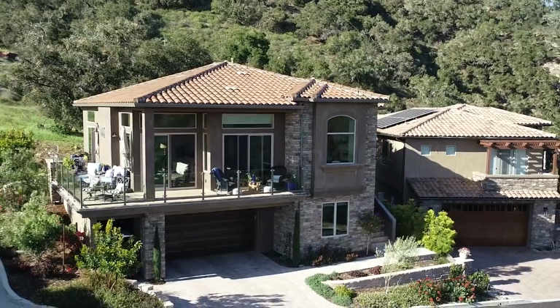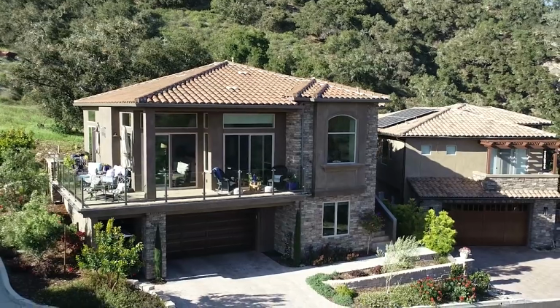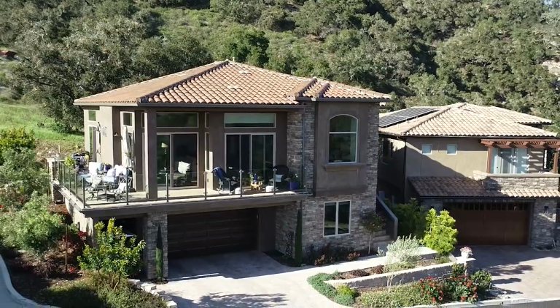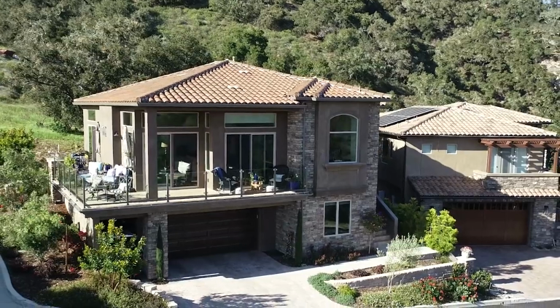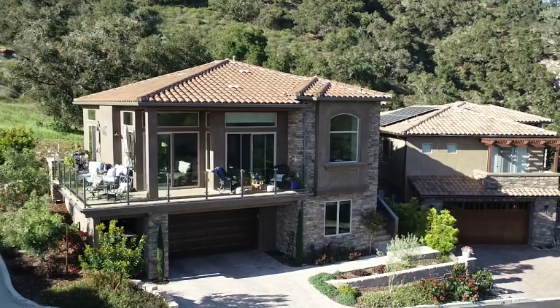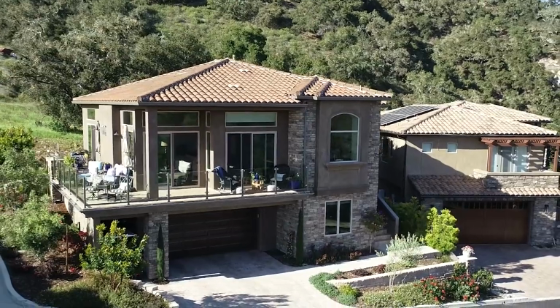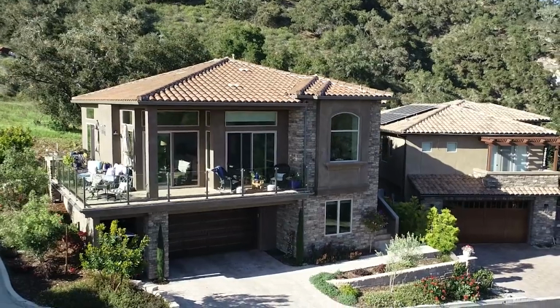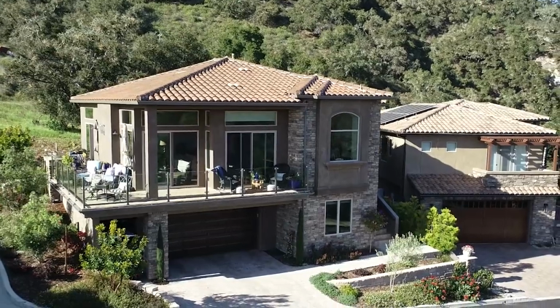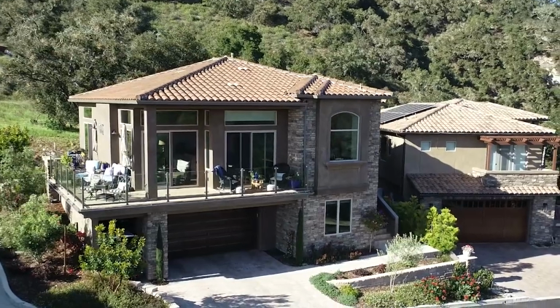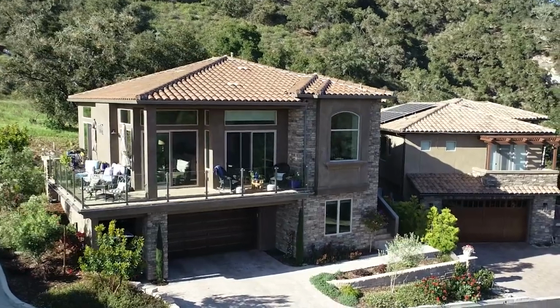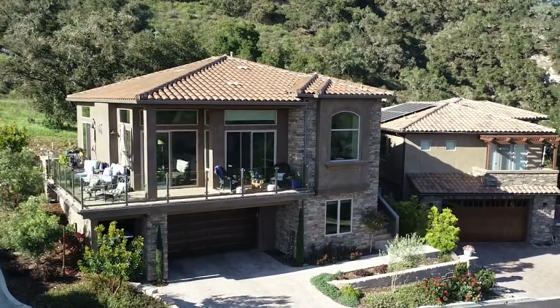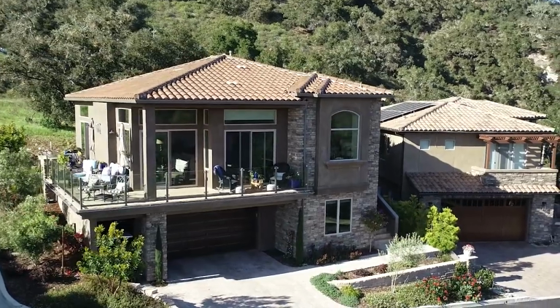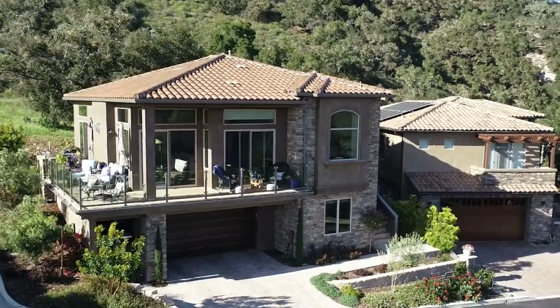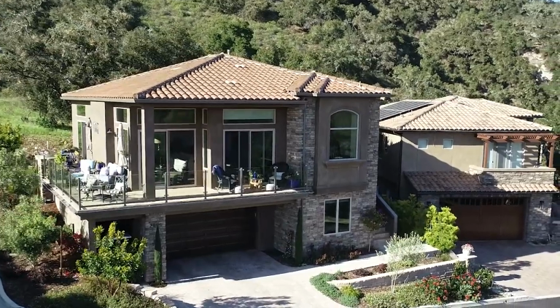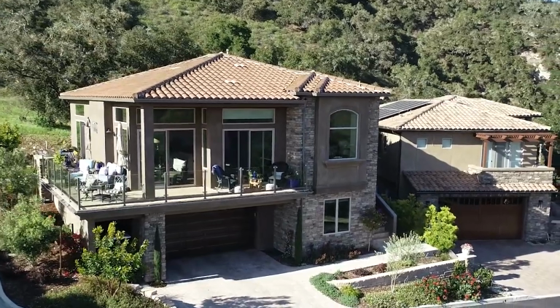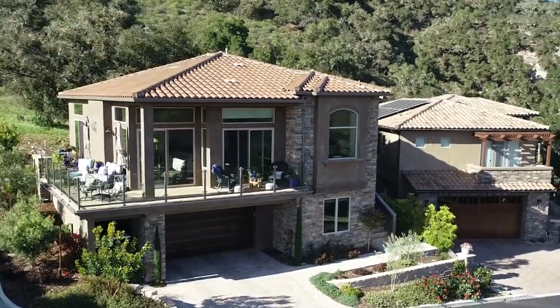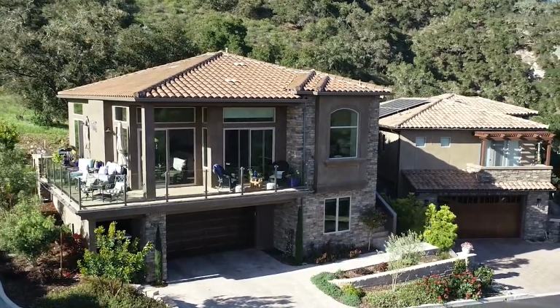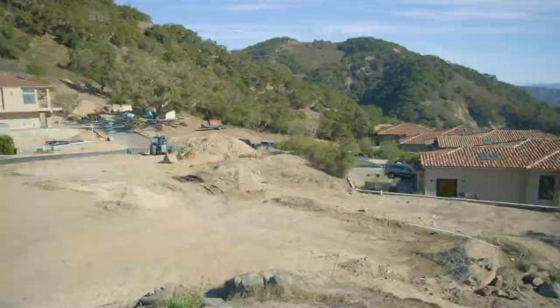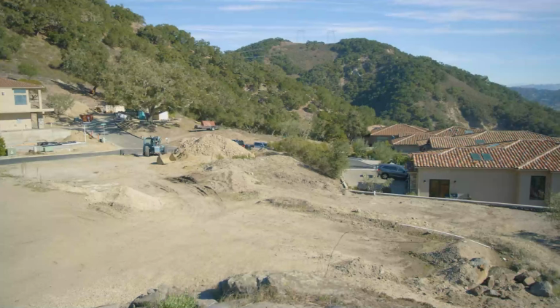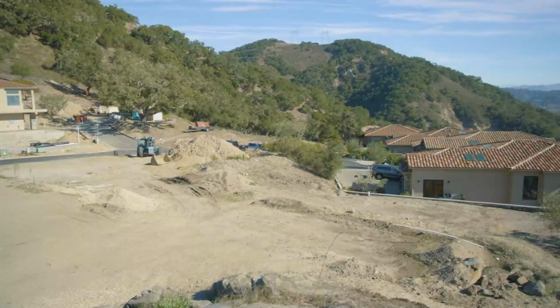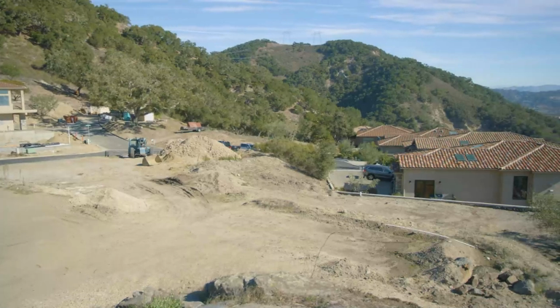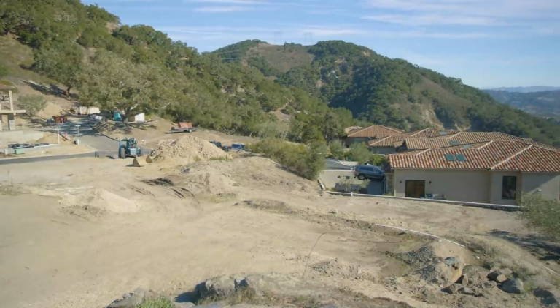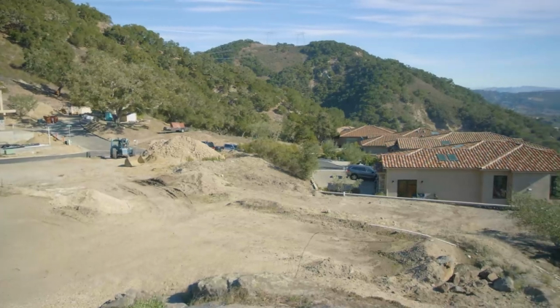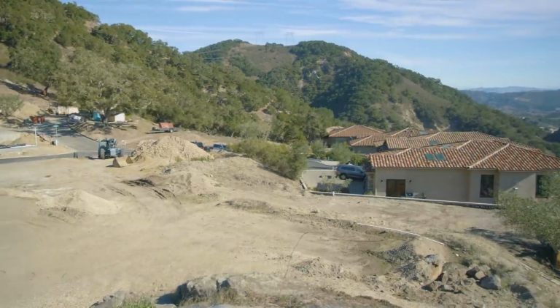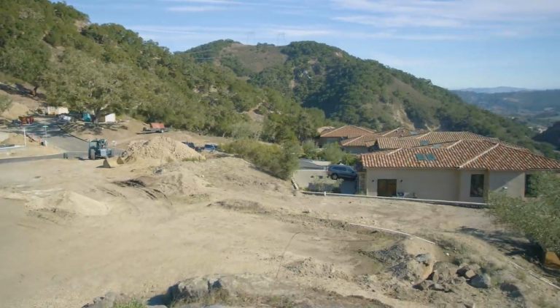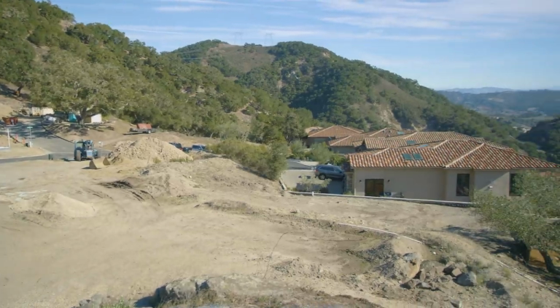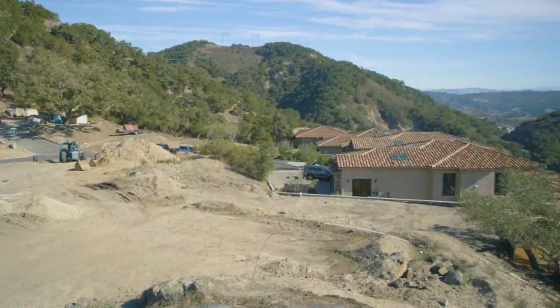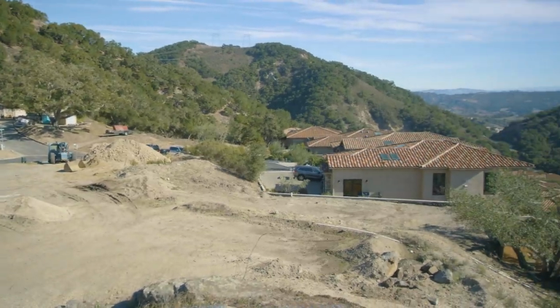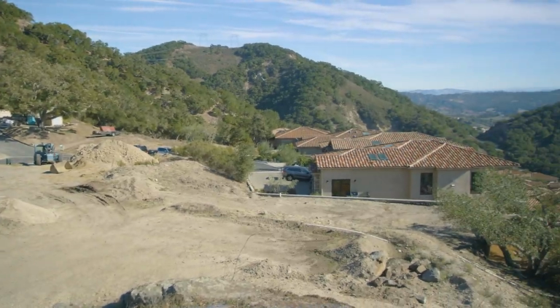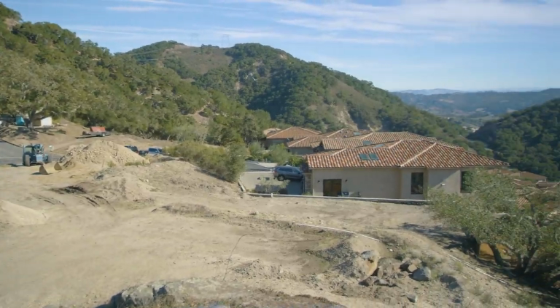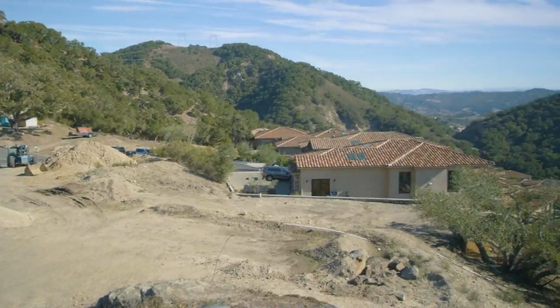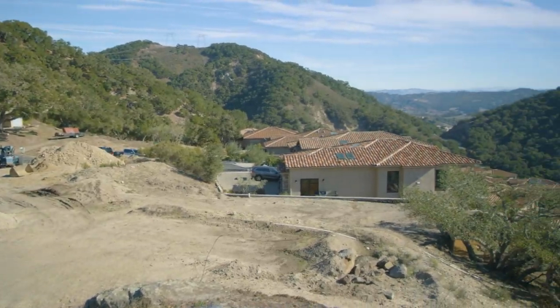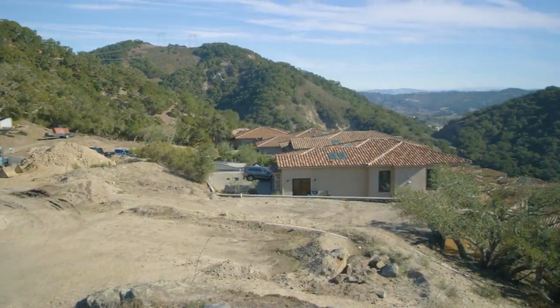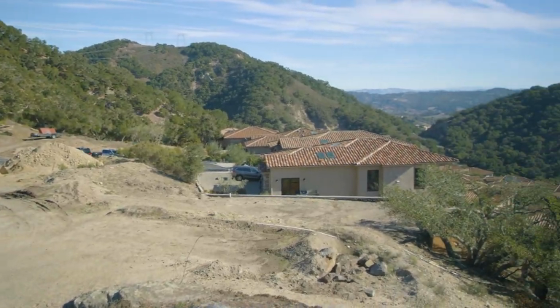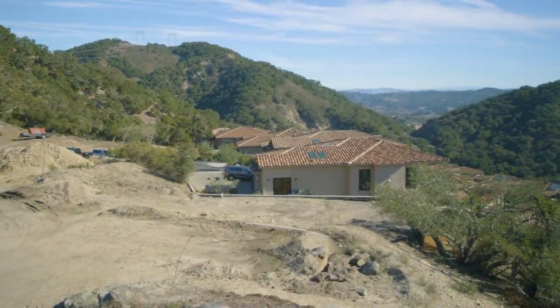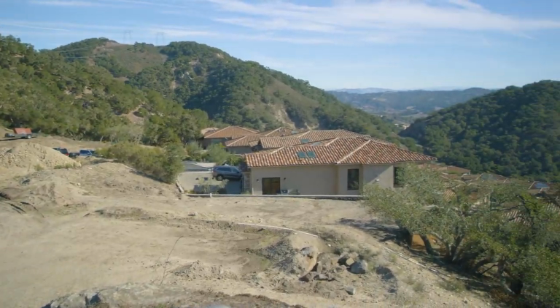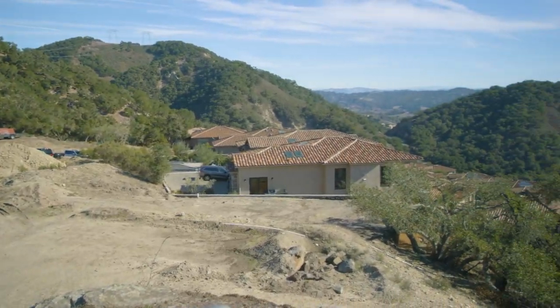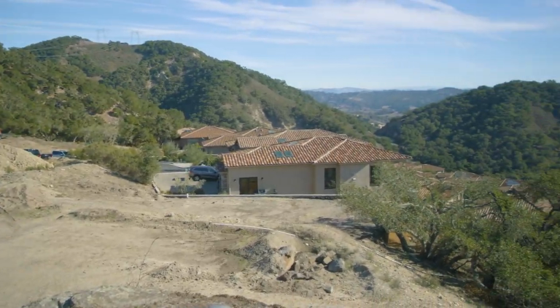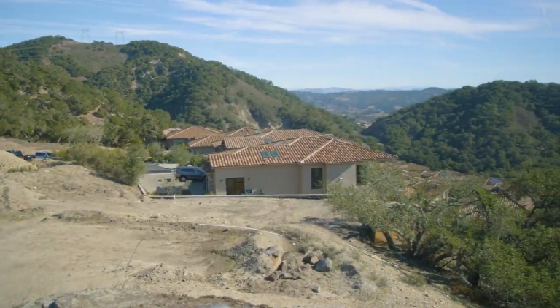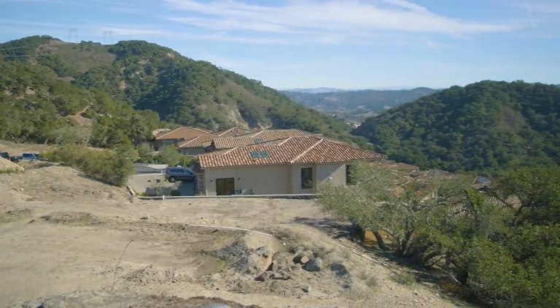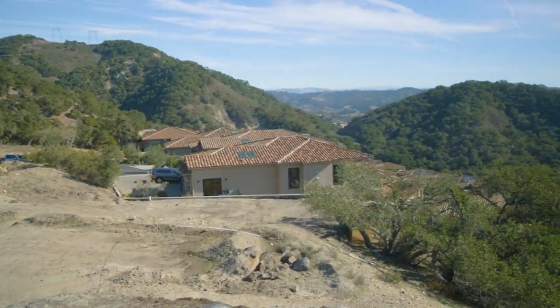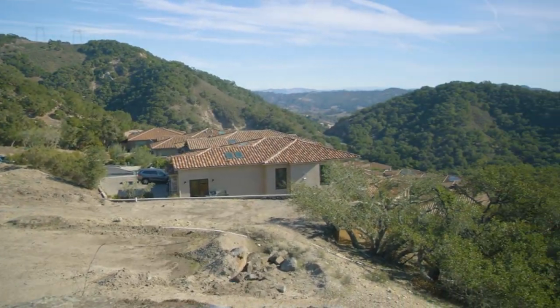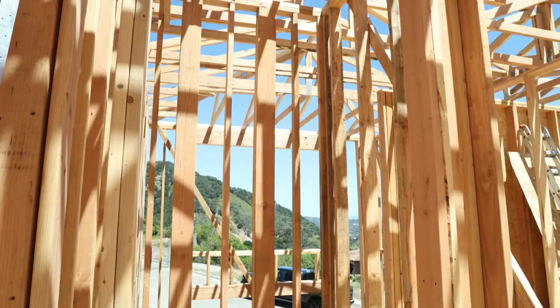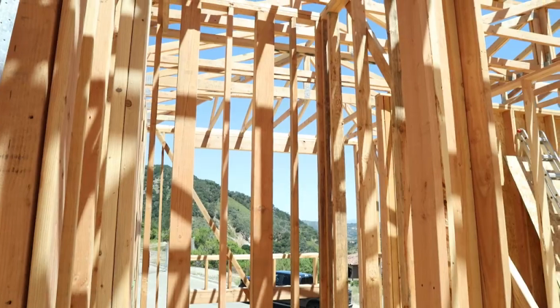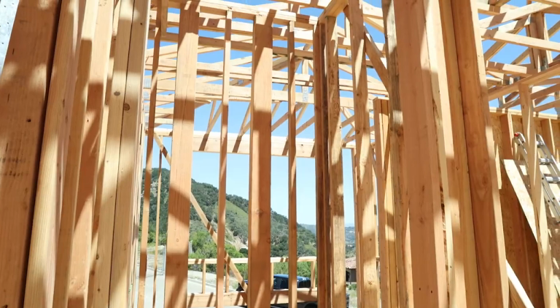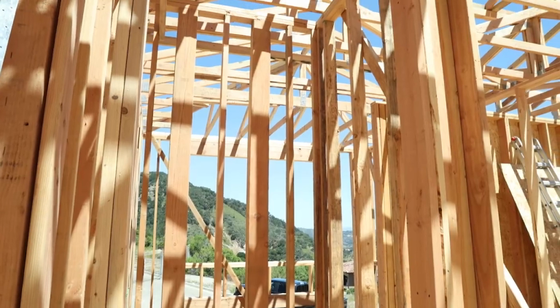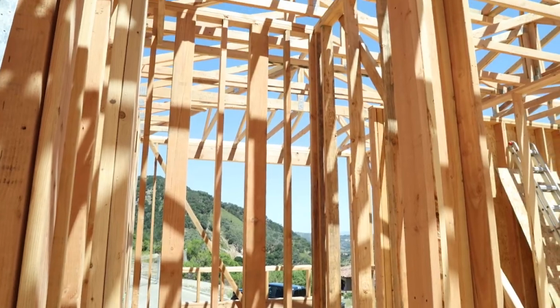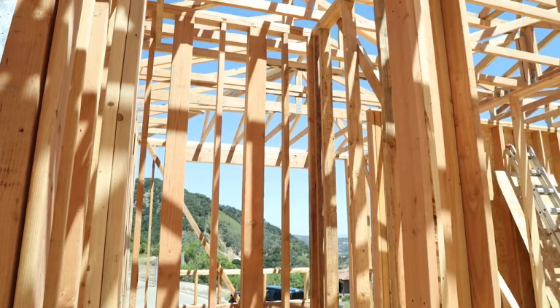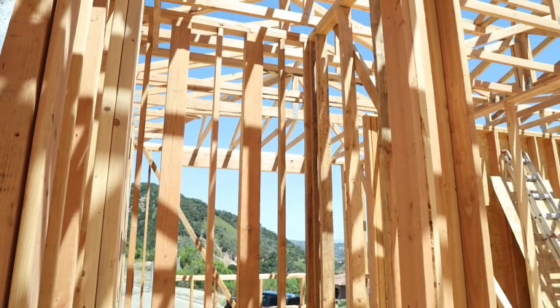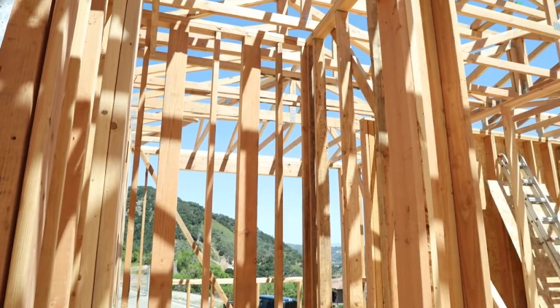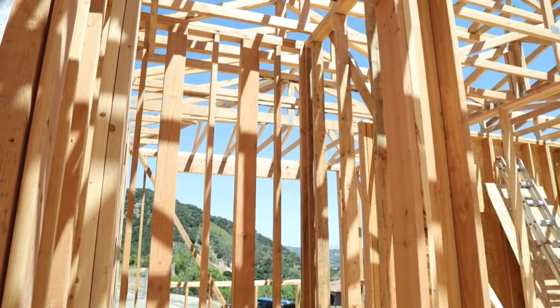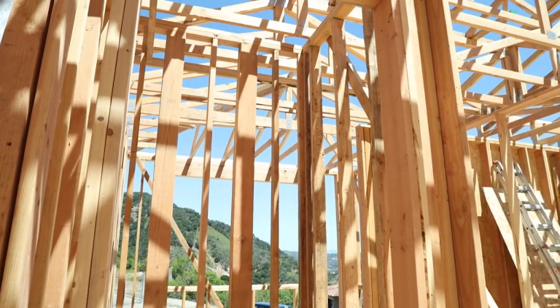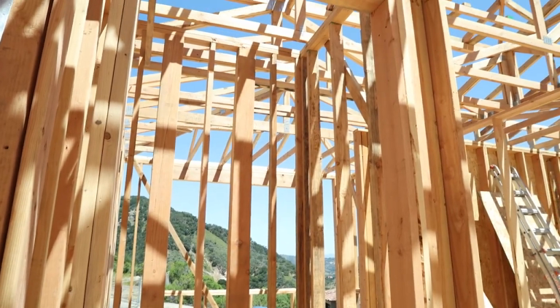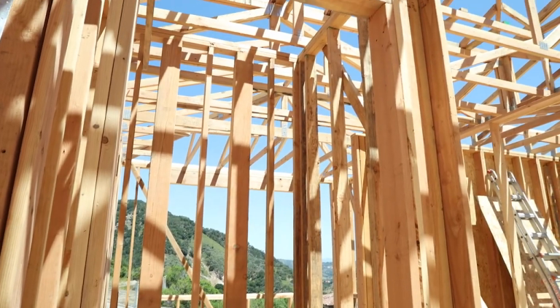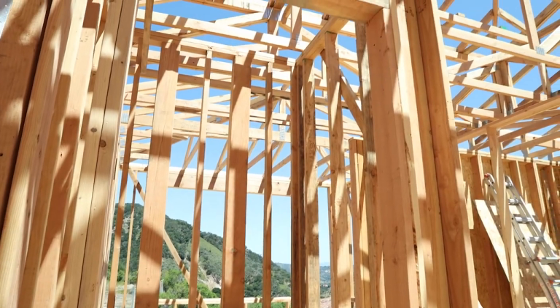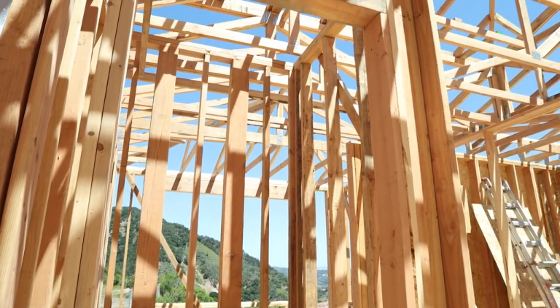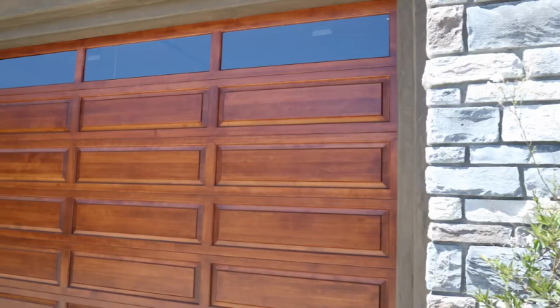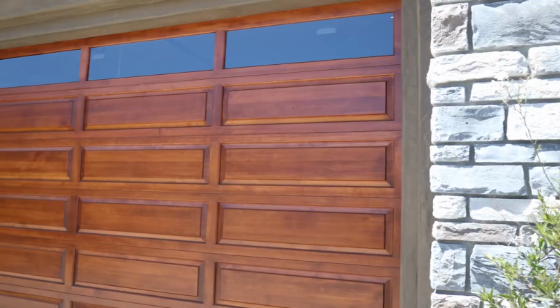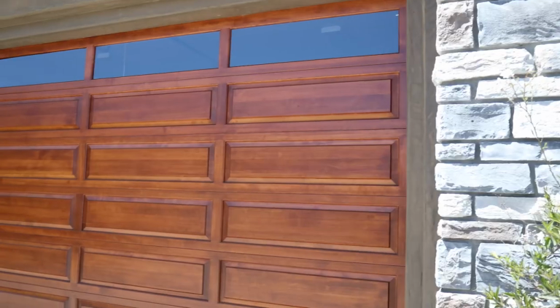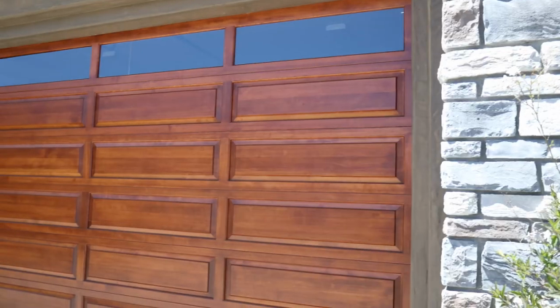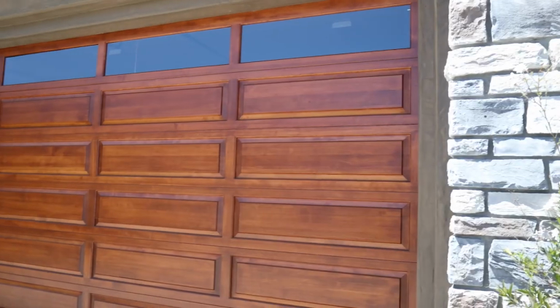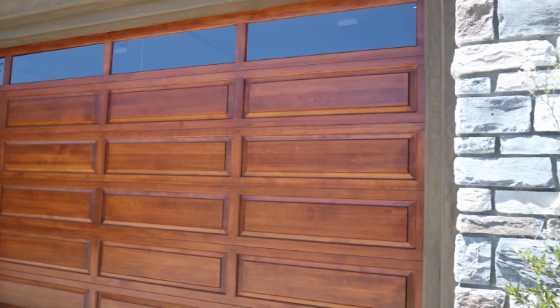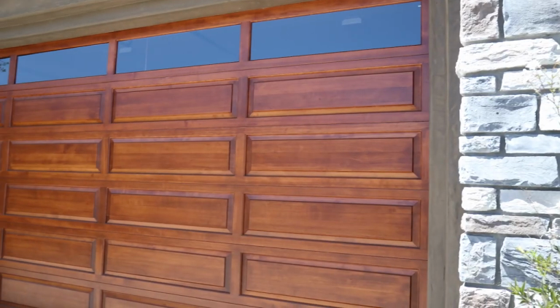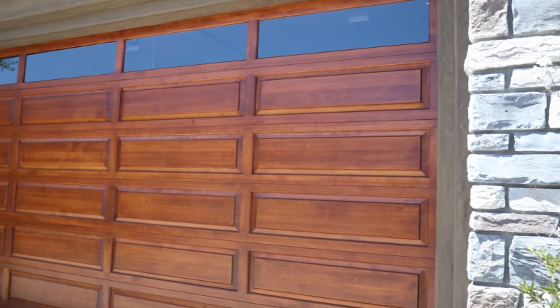New home sizes range from 2,100 square feet to 4,000 square feet and are built with a two to four car garage.